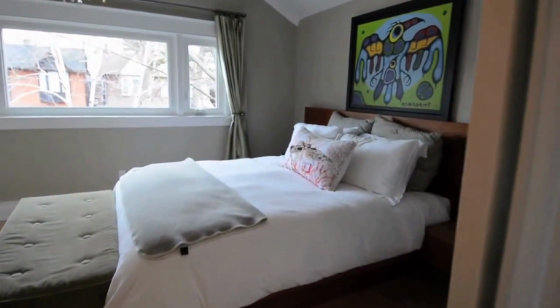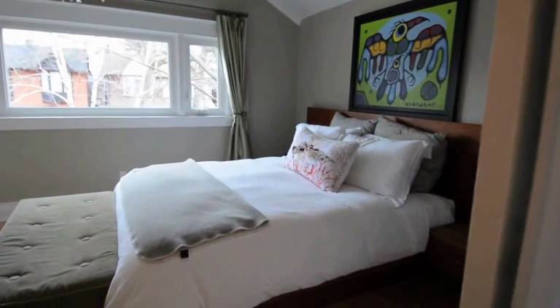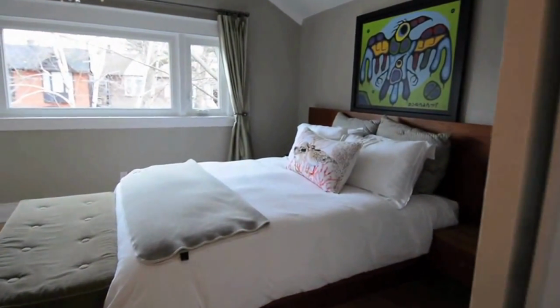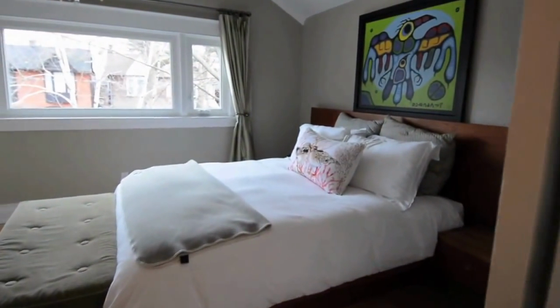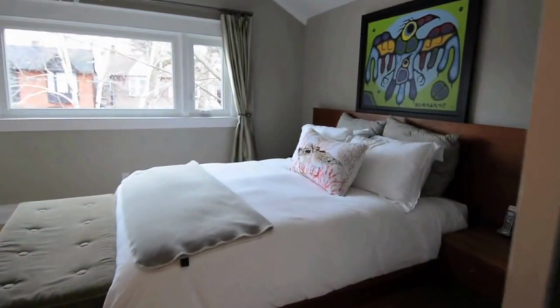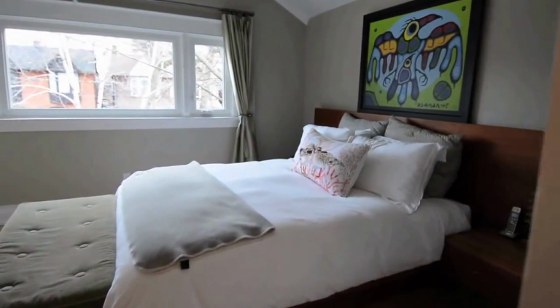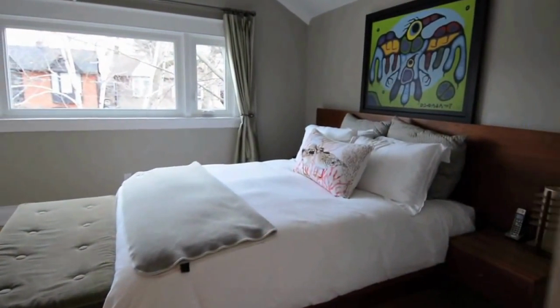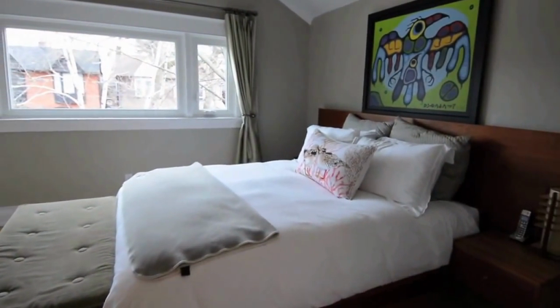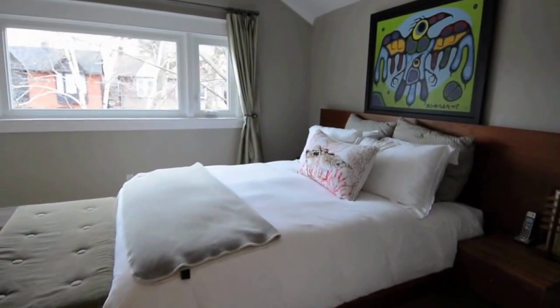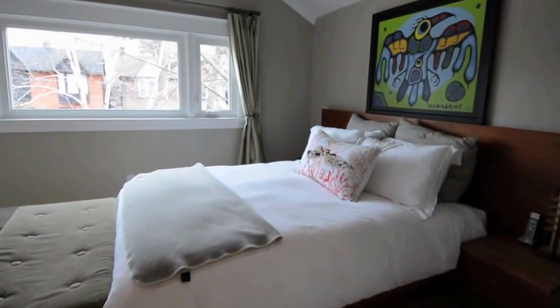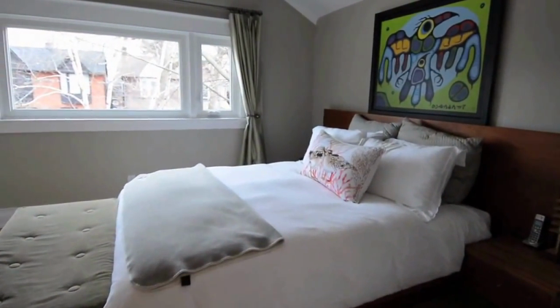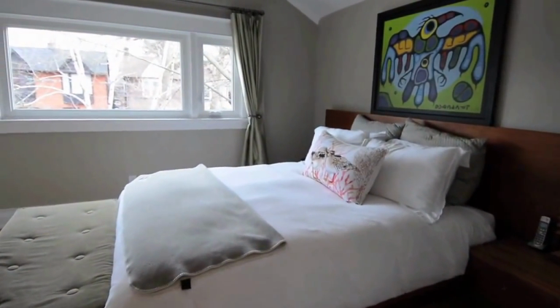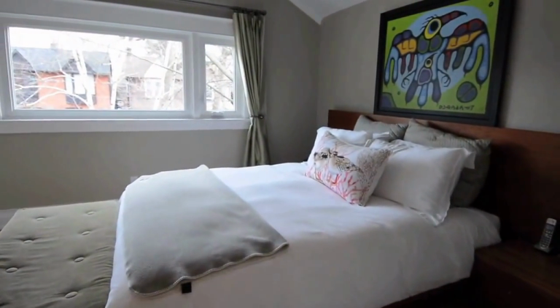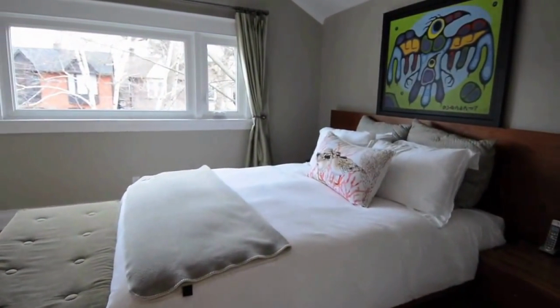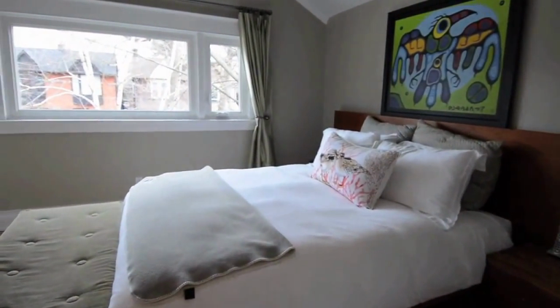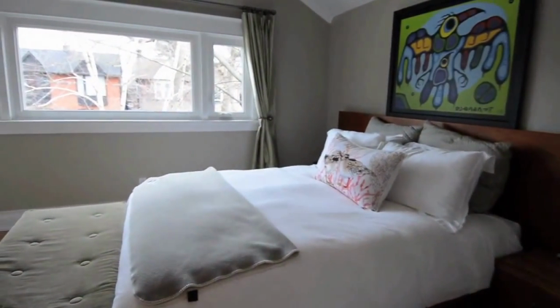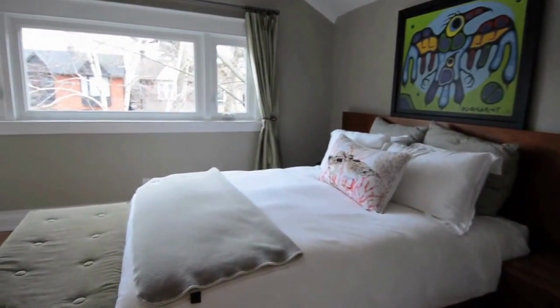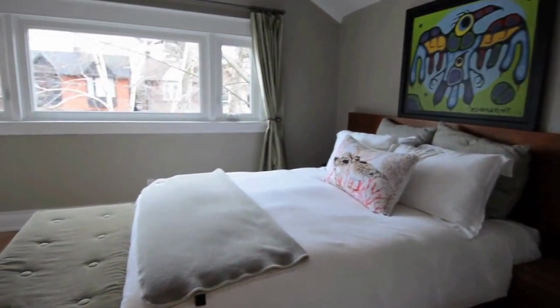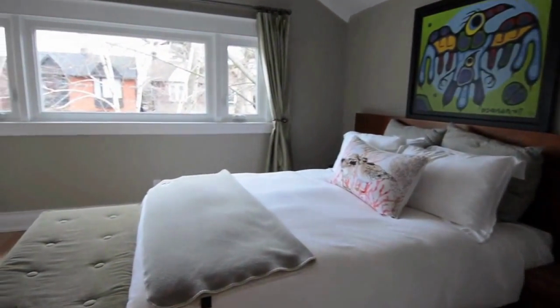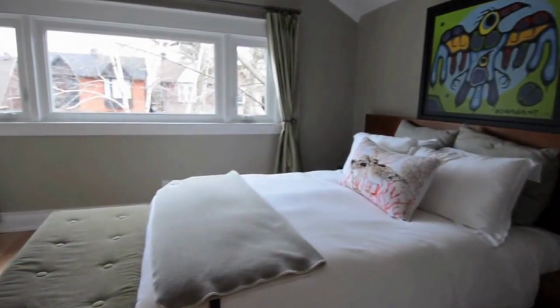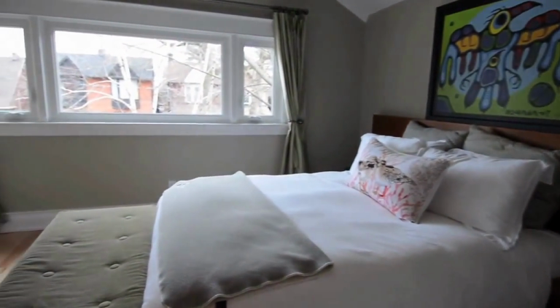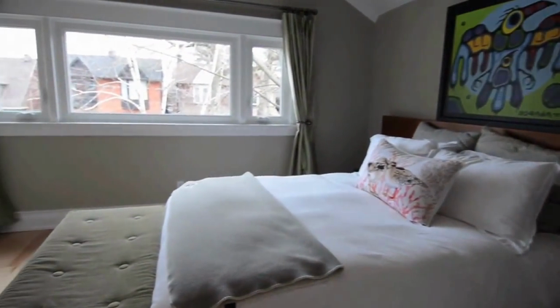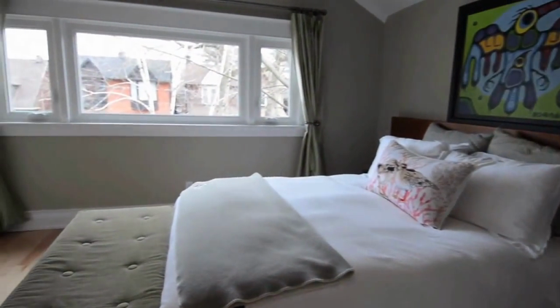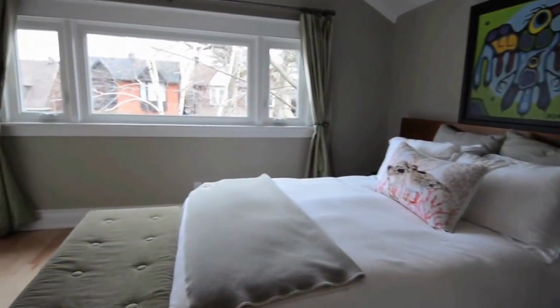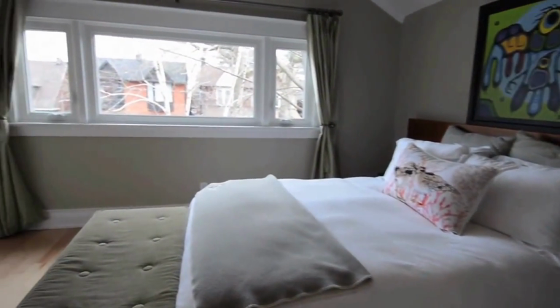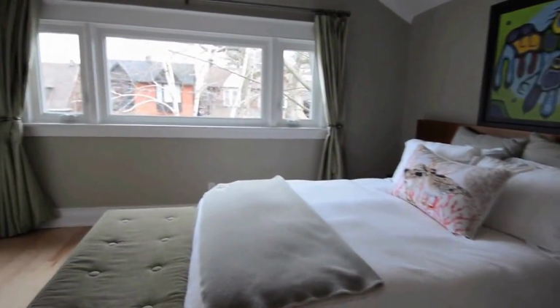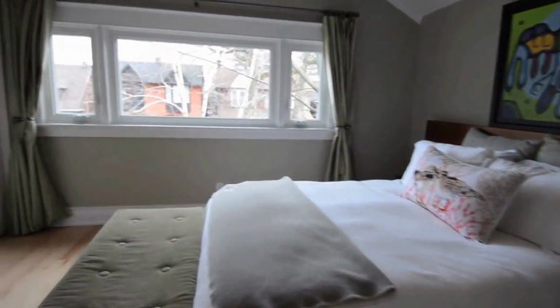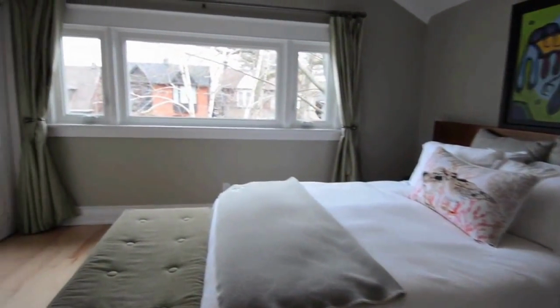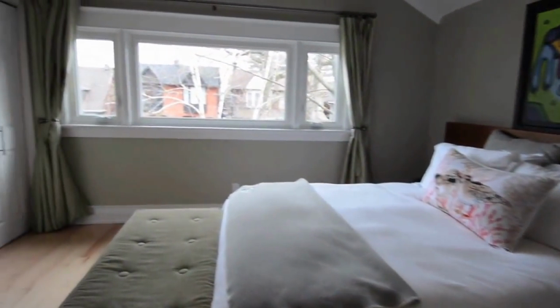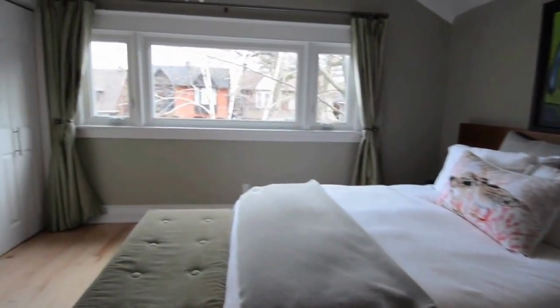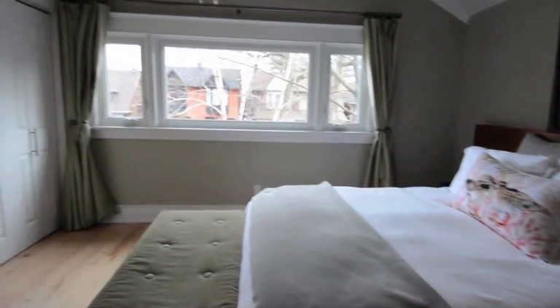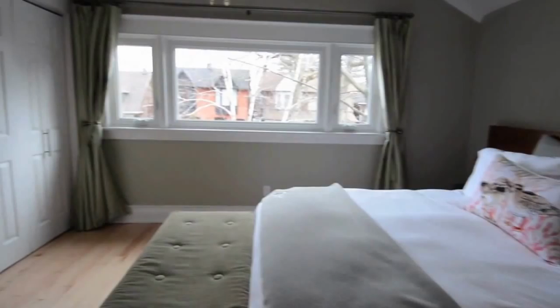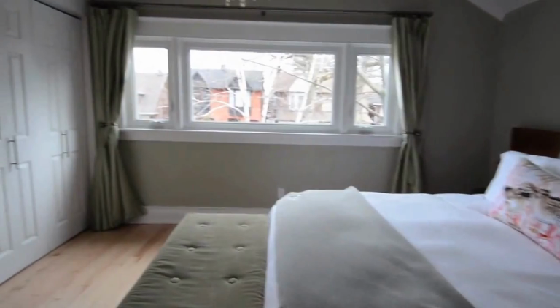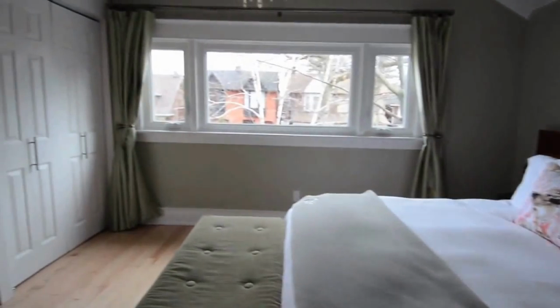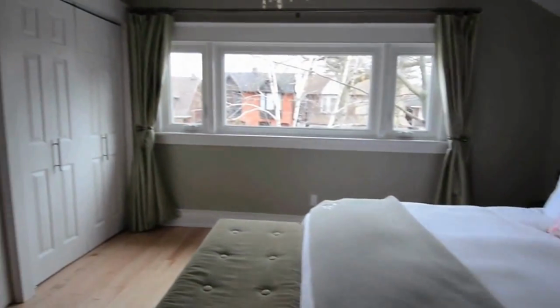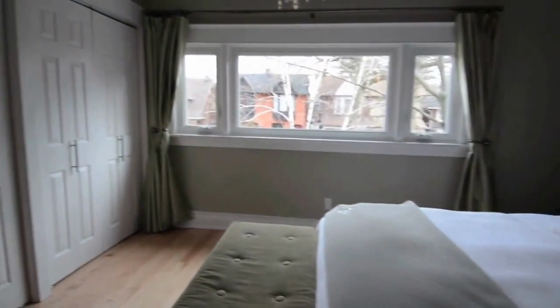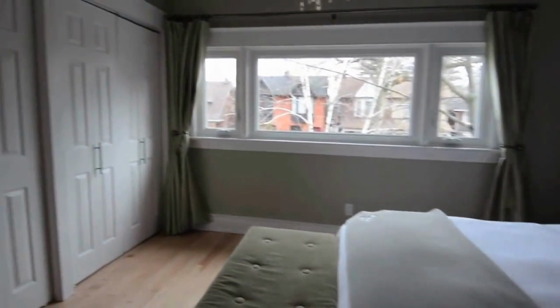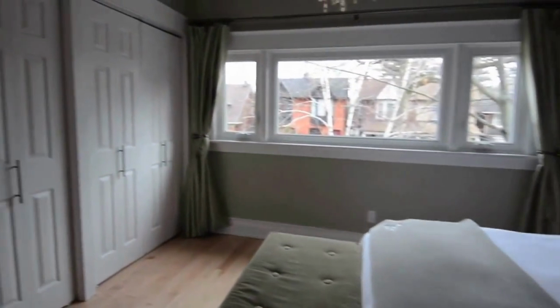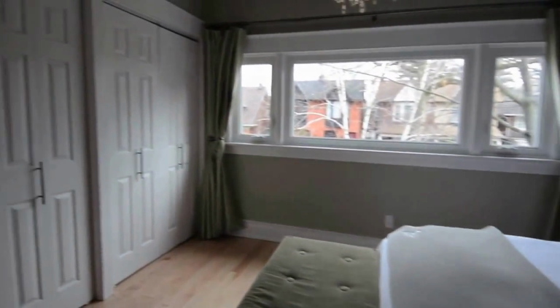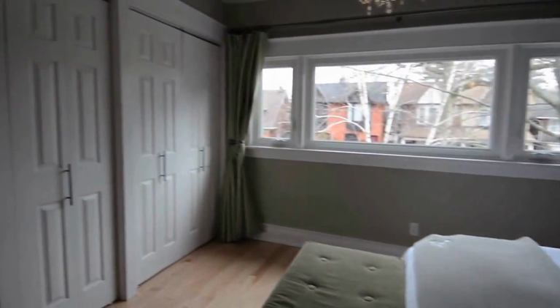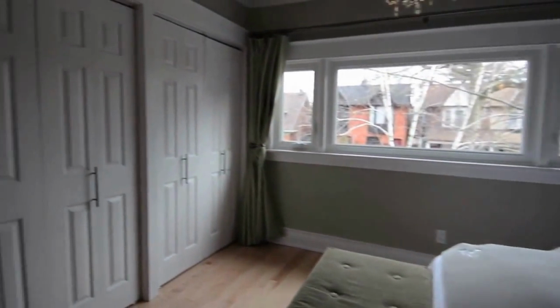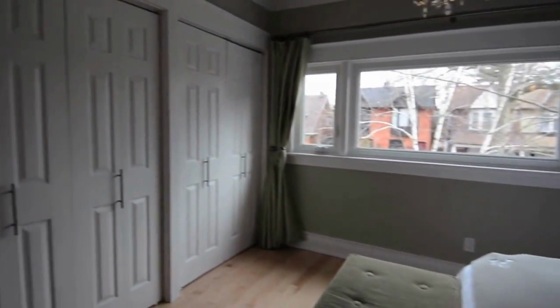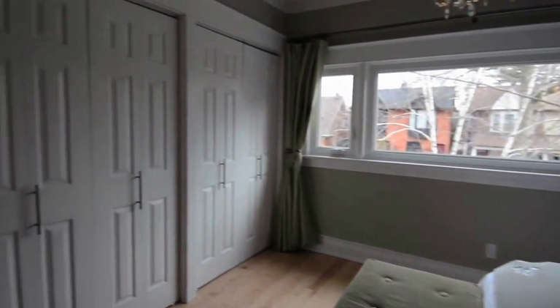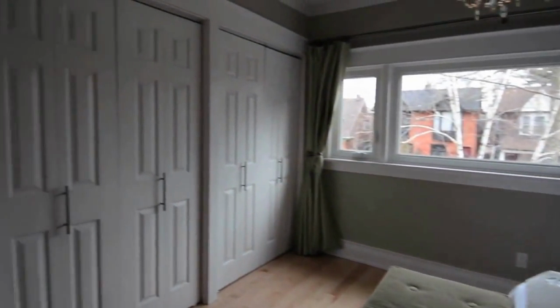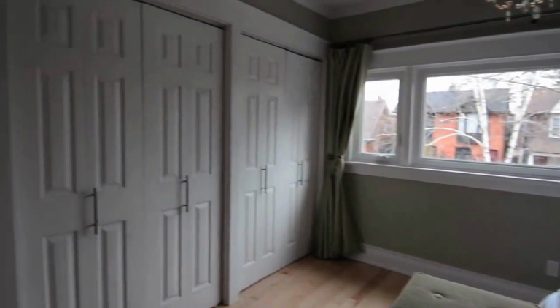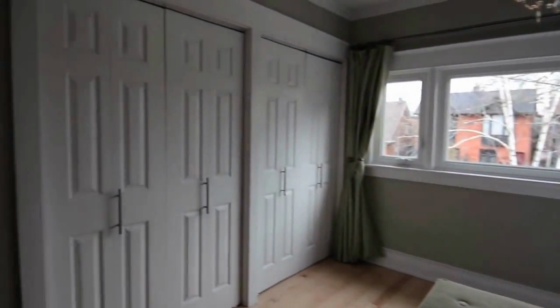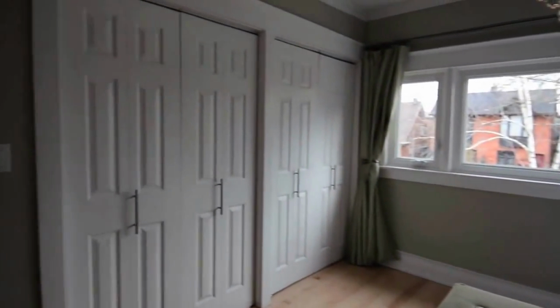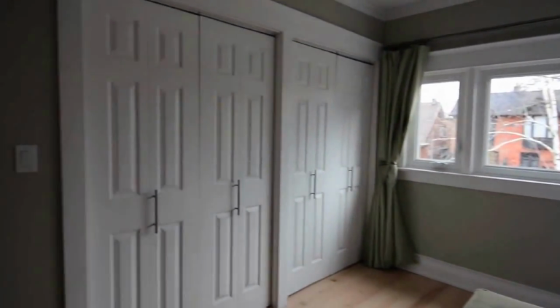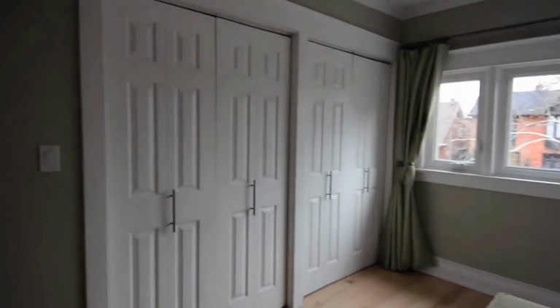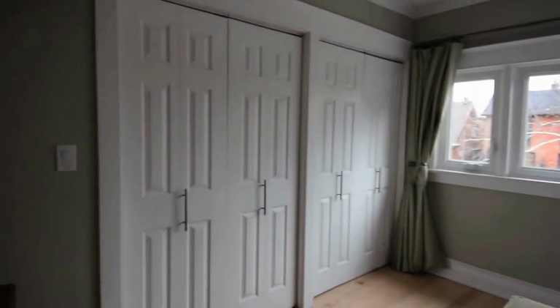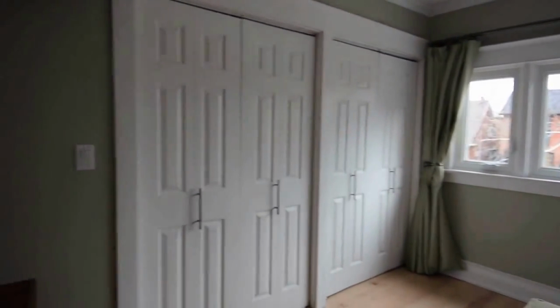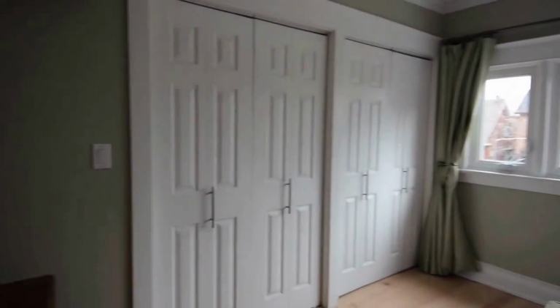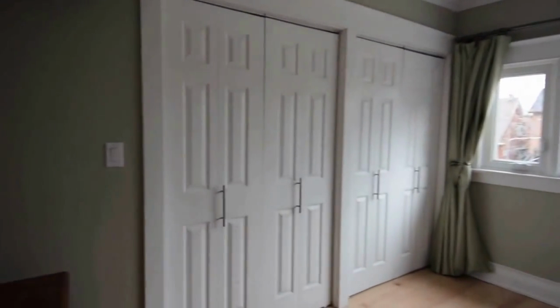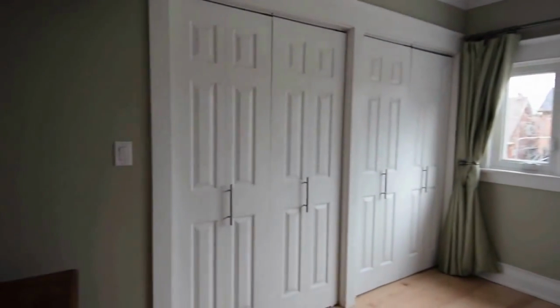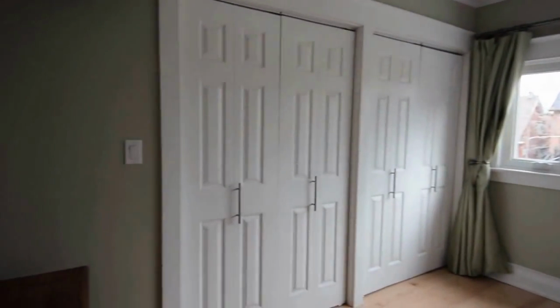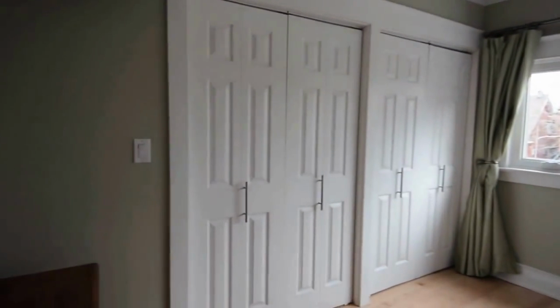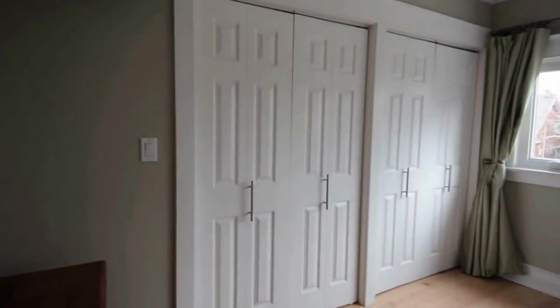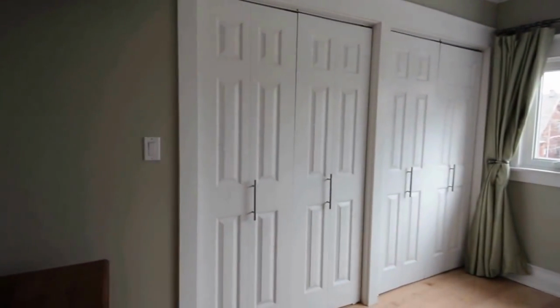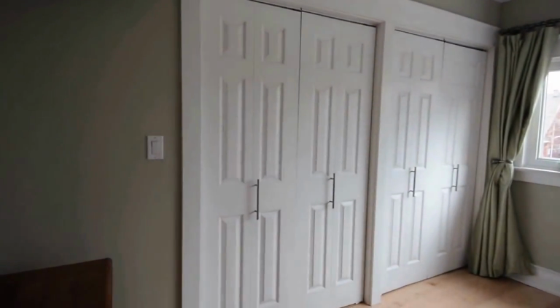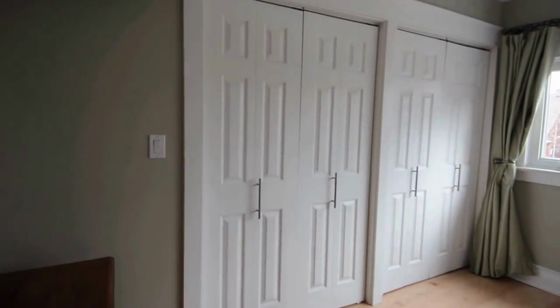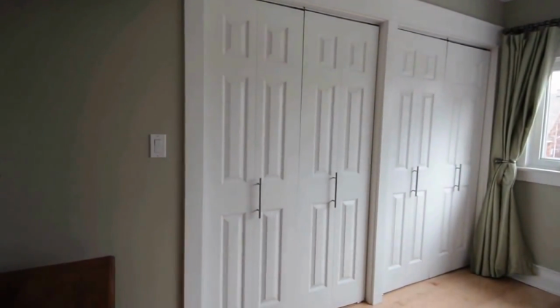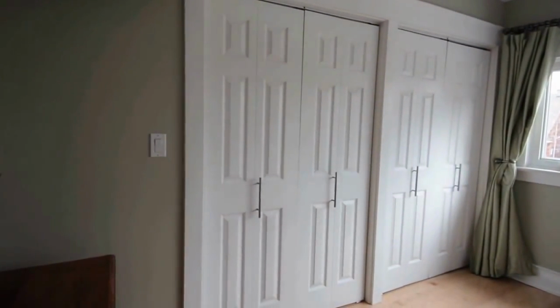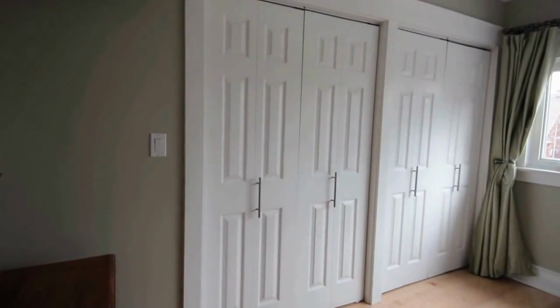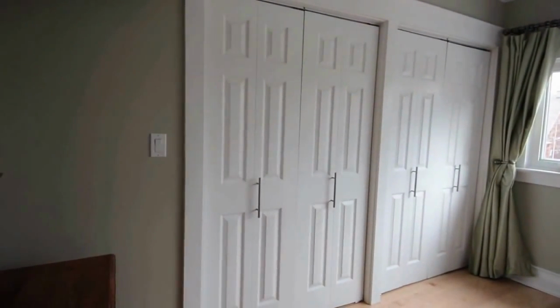The master bedroom's oversized window brings in plenty of natural light, and two double closets allow for separate his and her clothing storage.